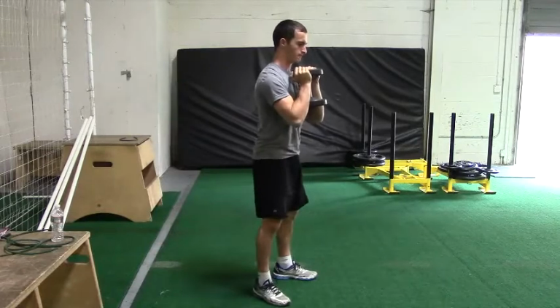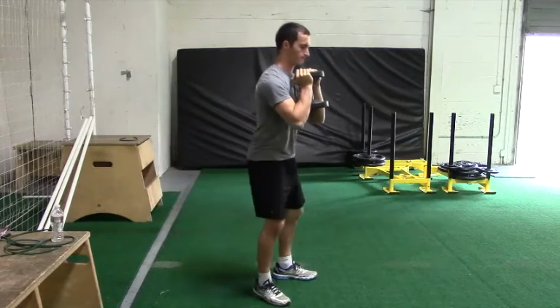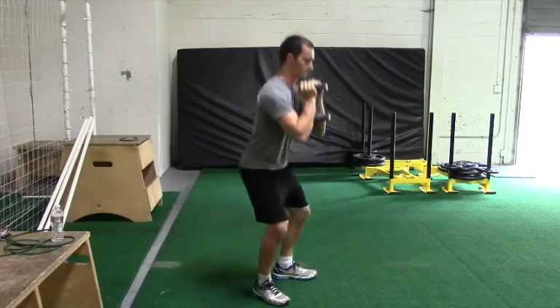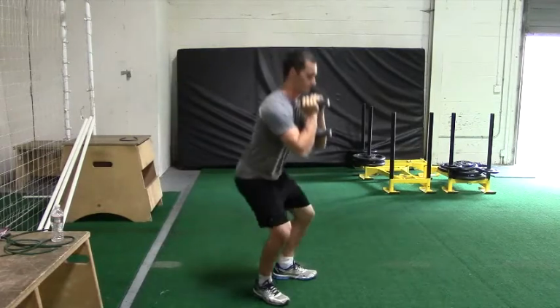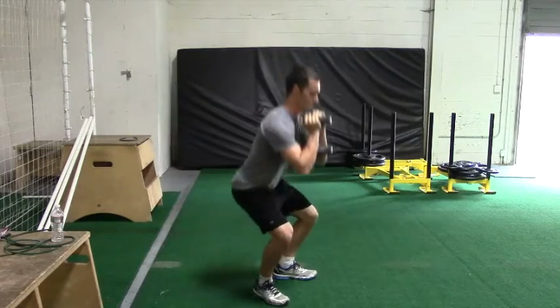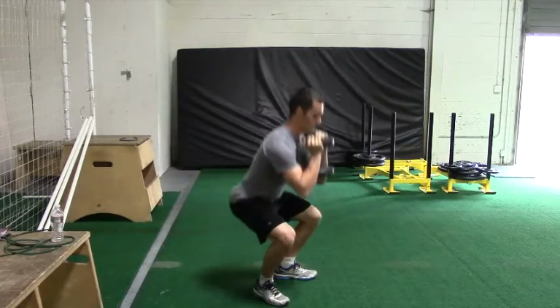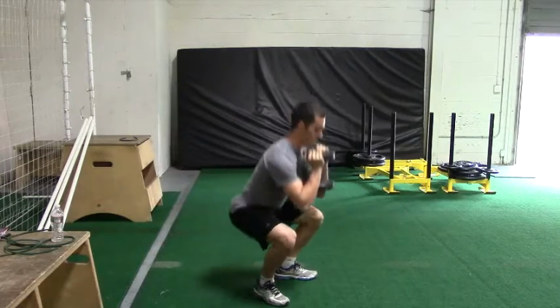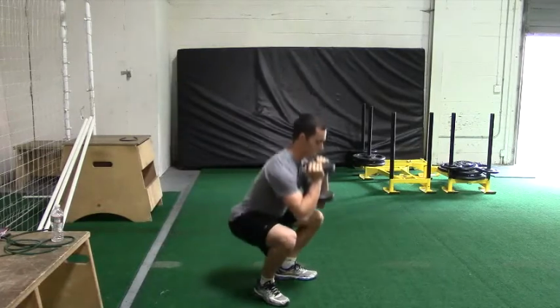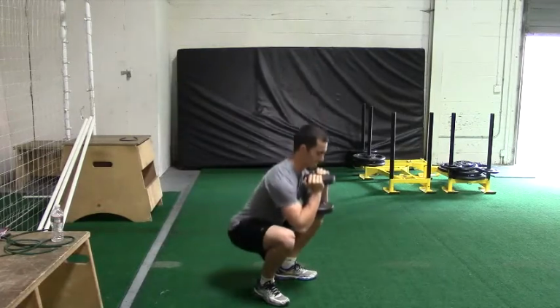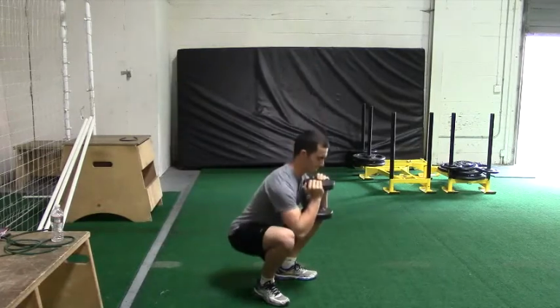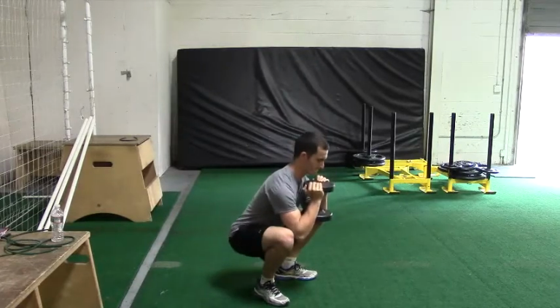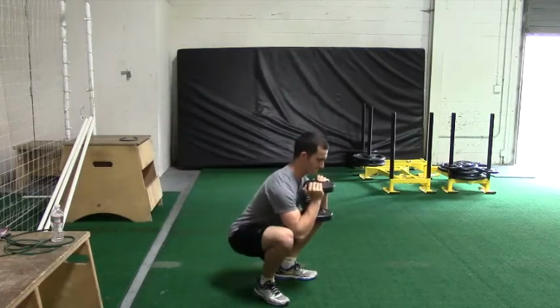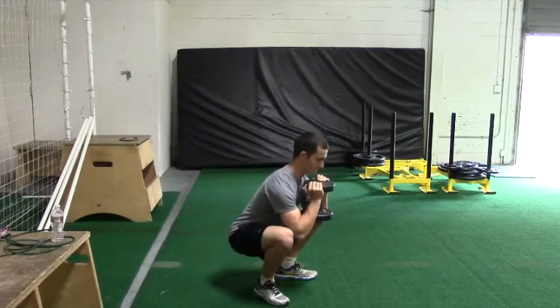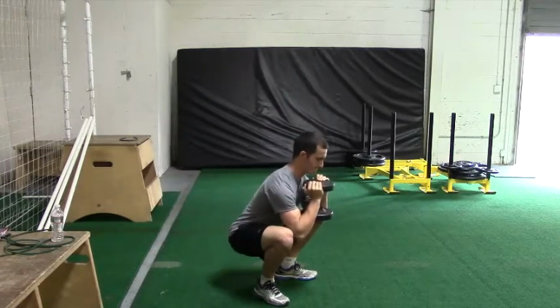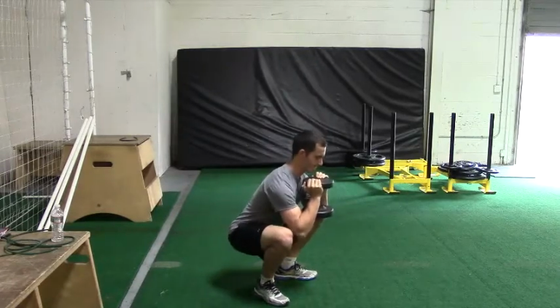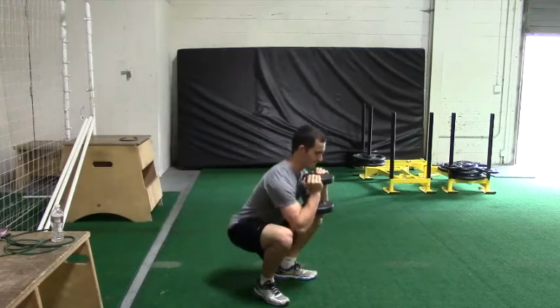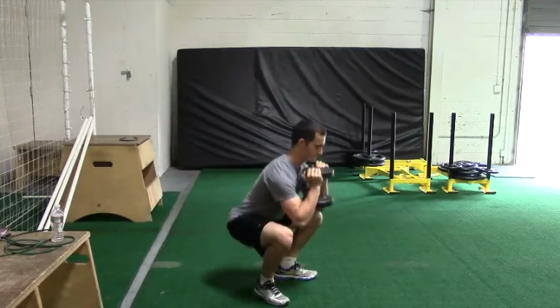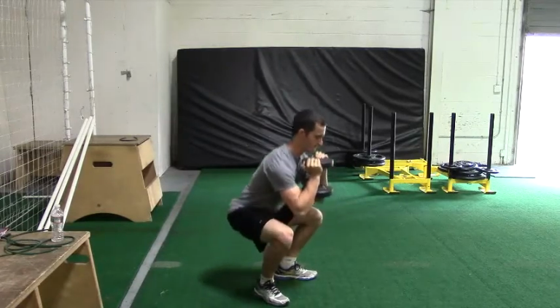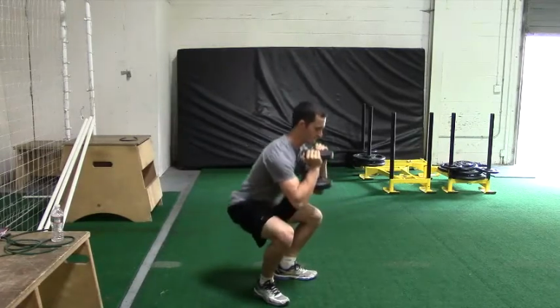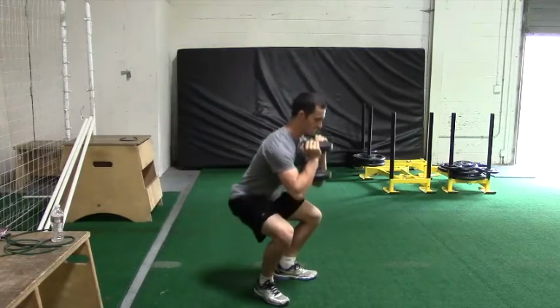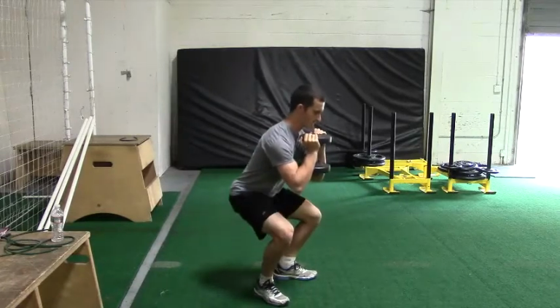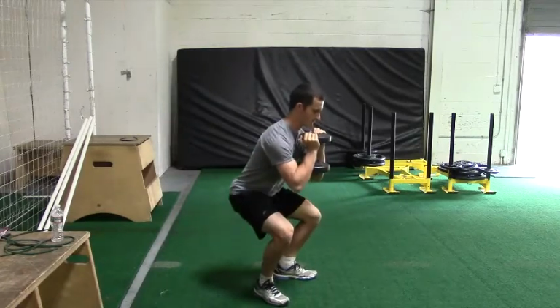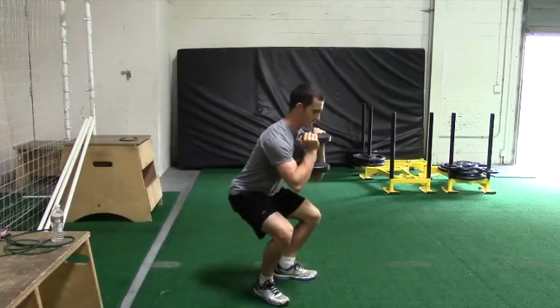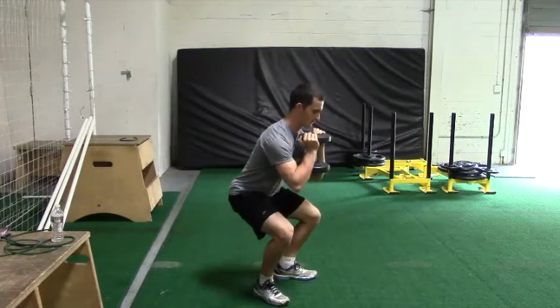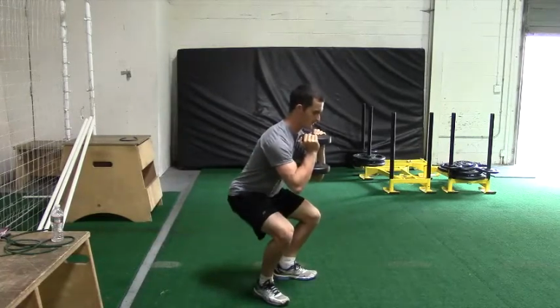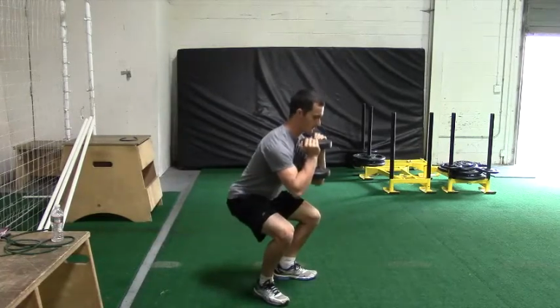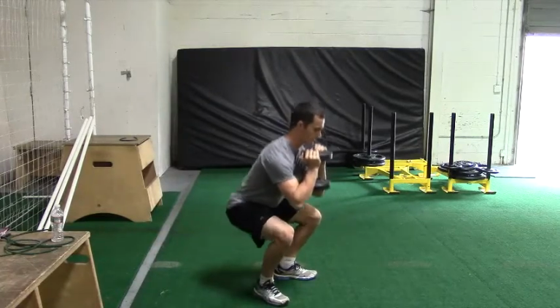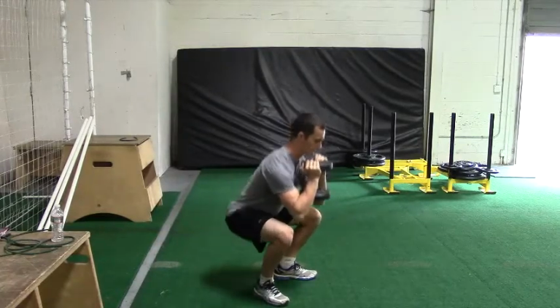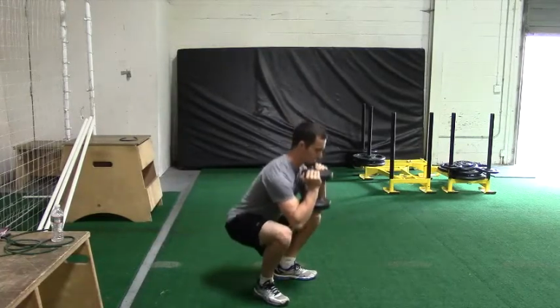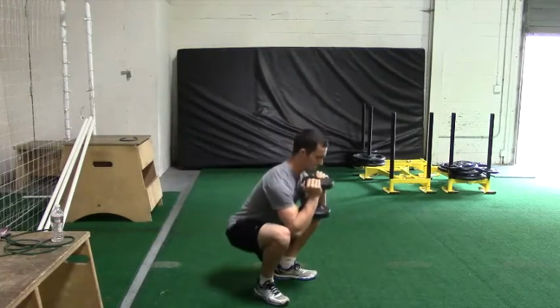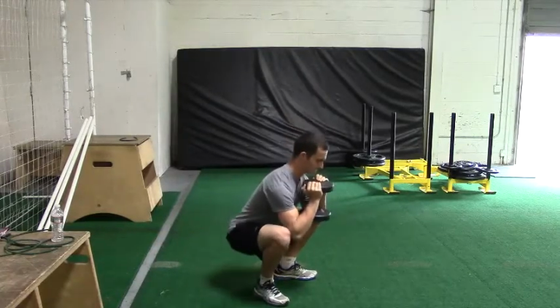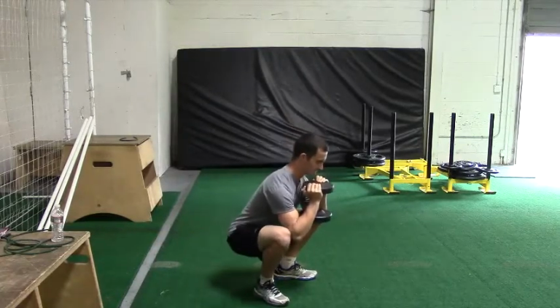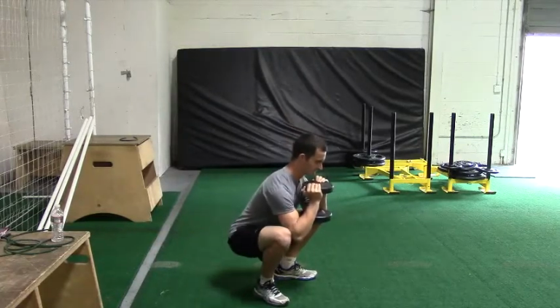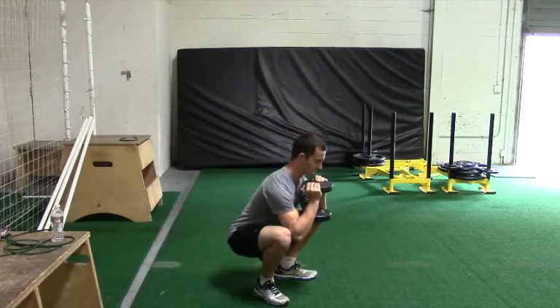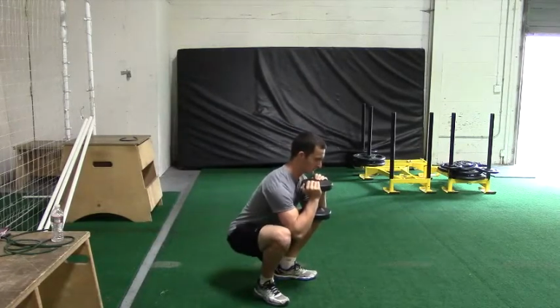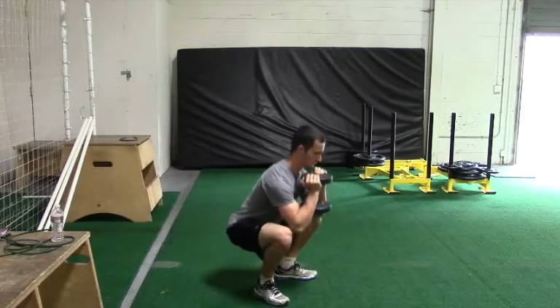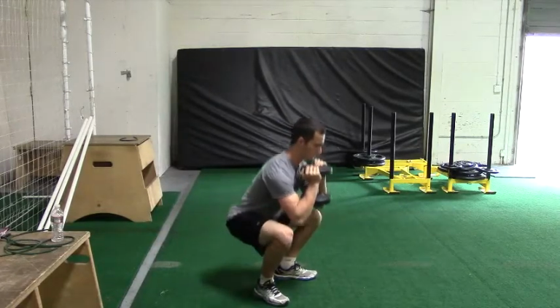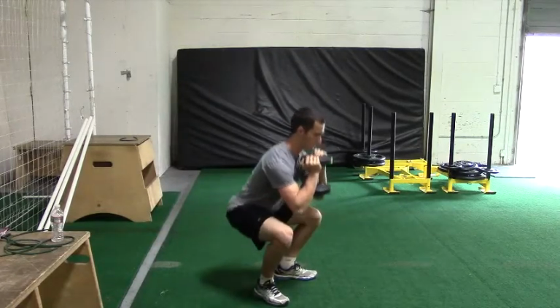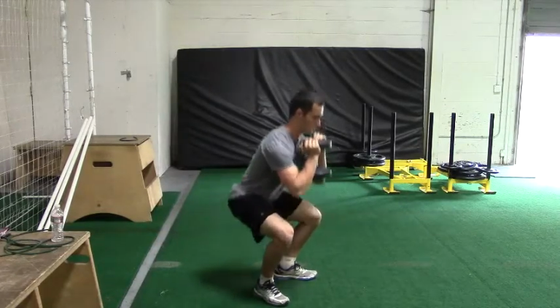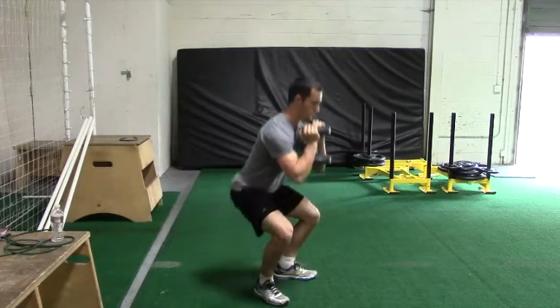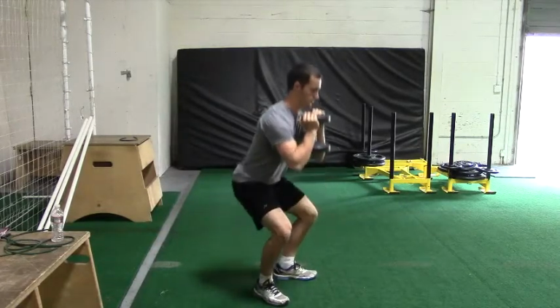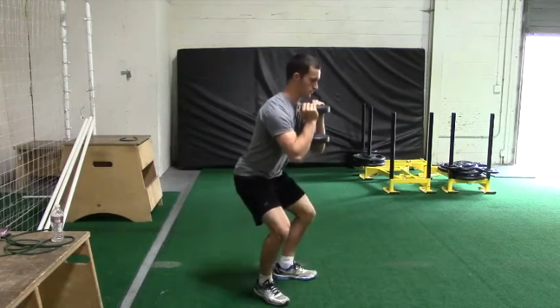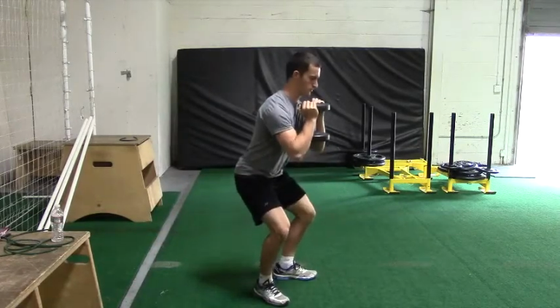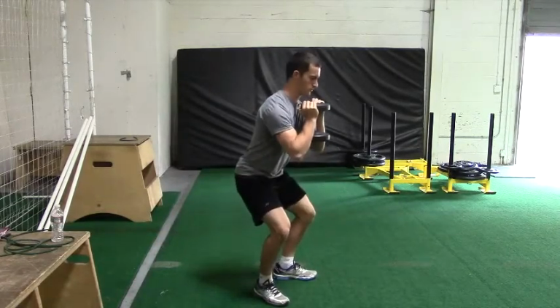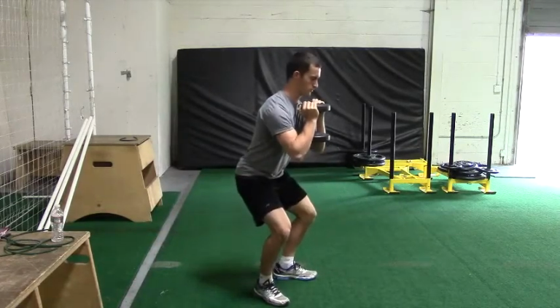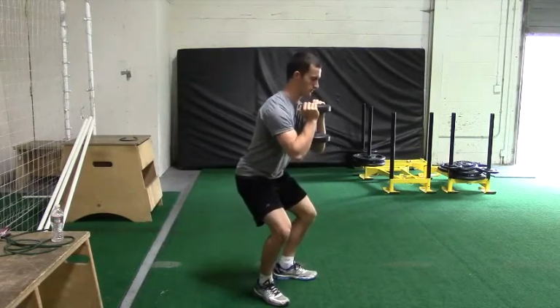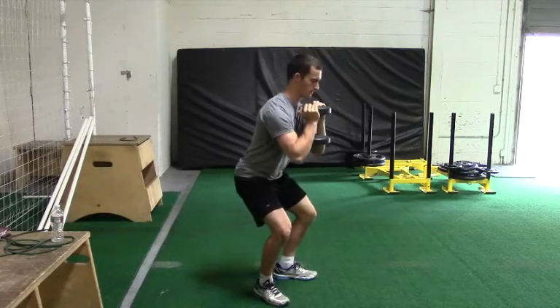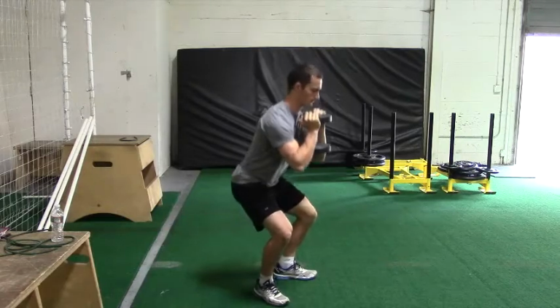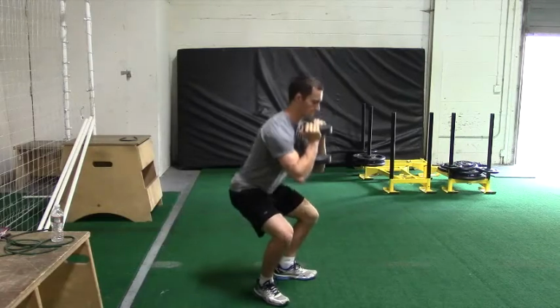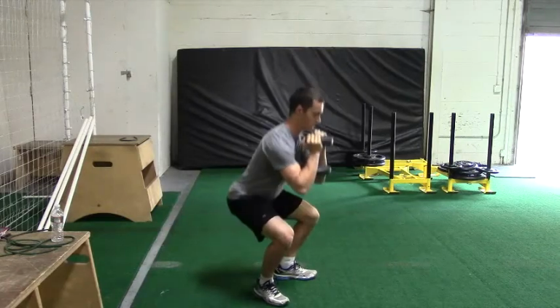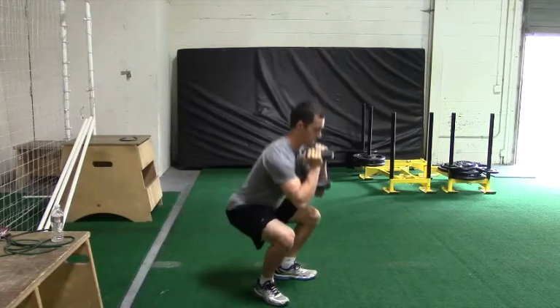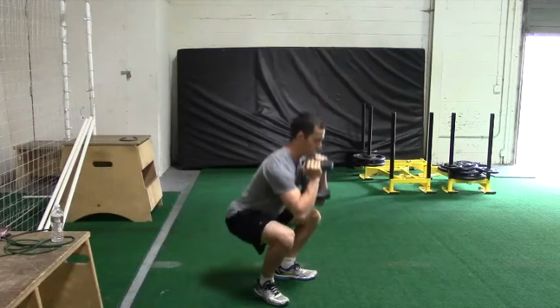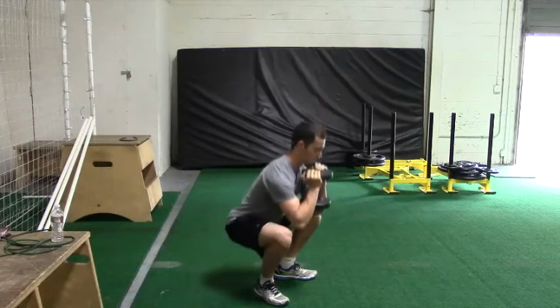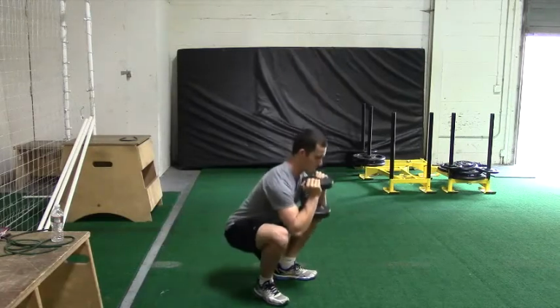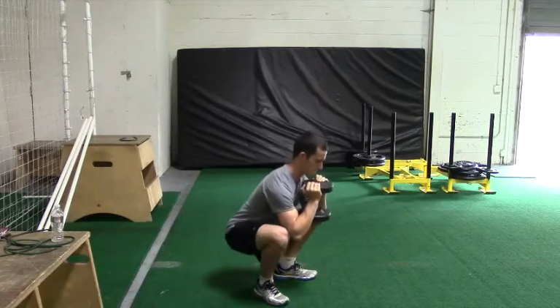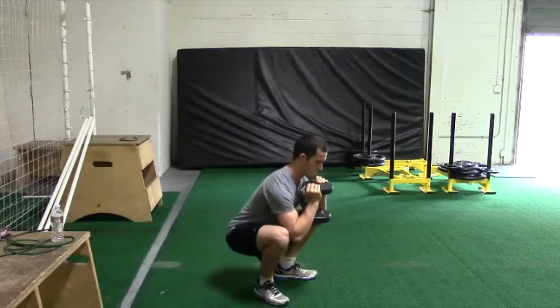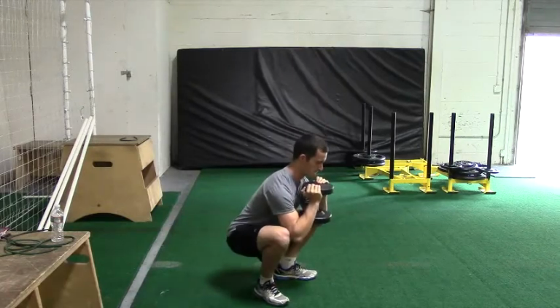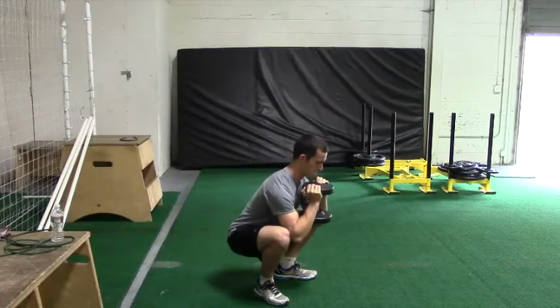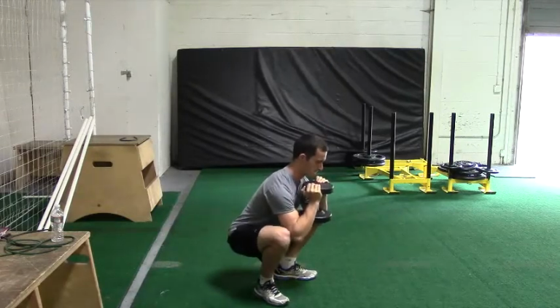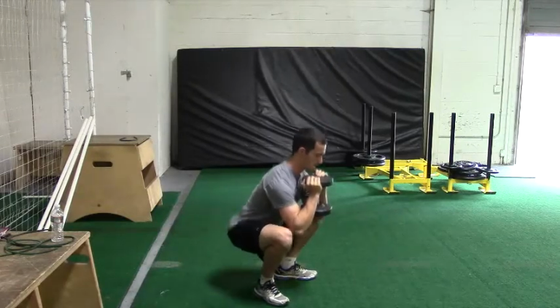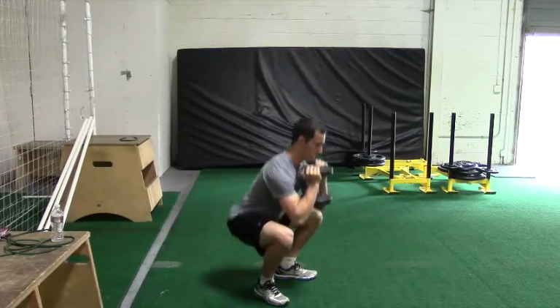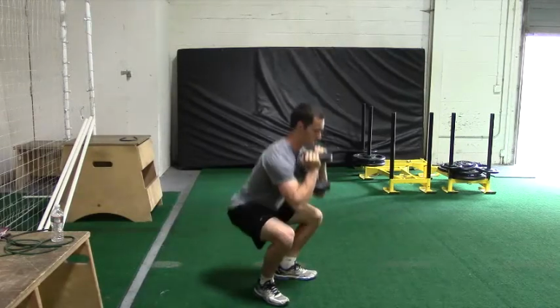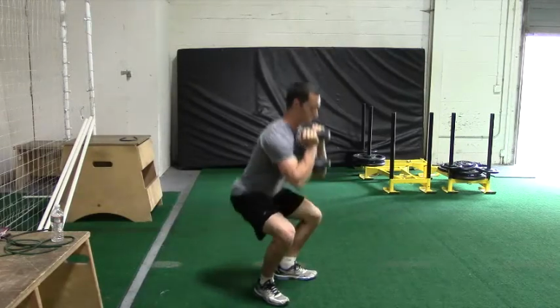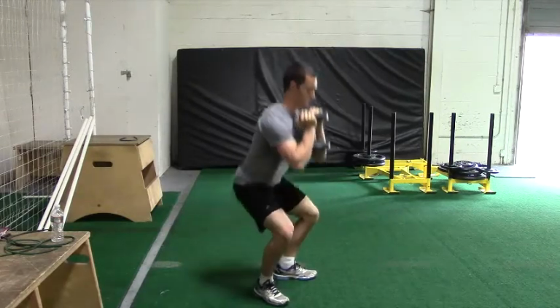The key here is to make sure that you're in good spinal alignment — making sure the abs are gently braced, and you're not performing it with an egregious amount of lumbar extension.